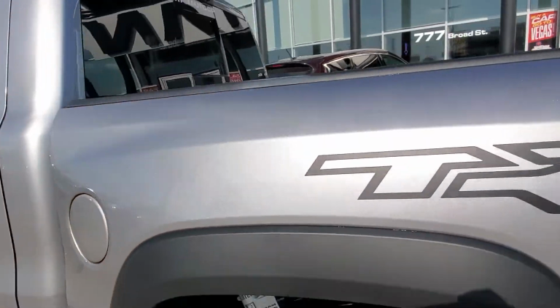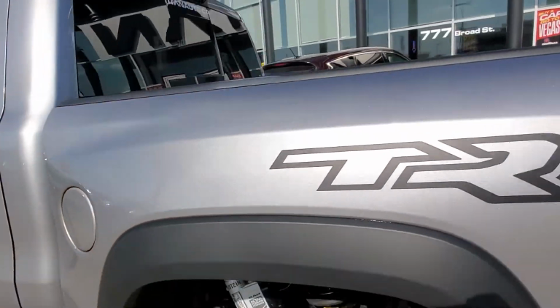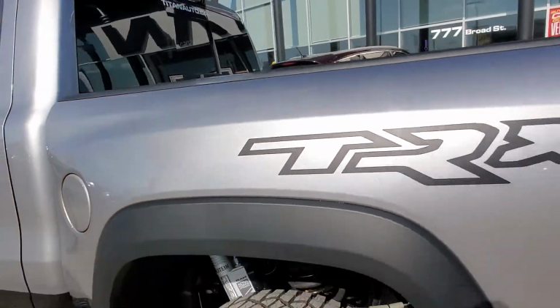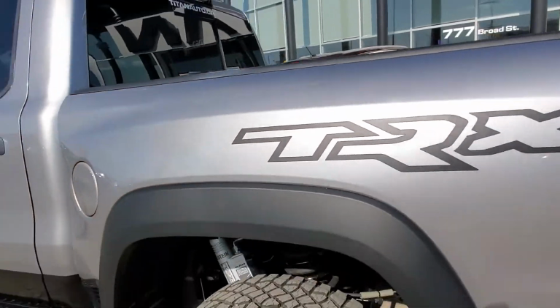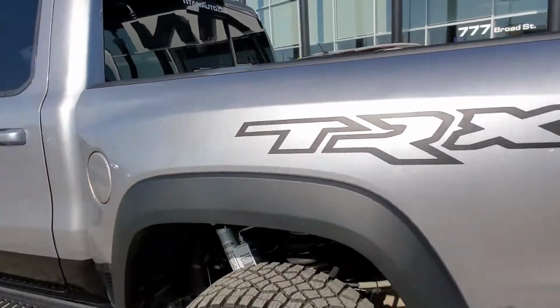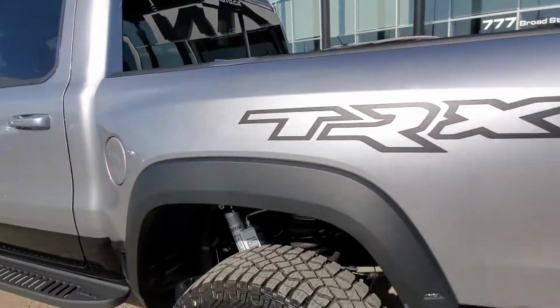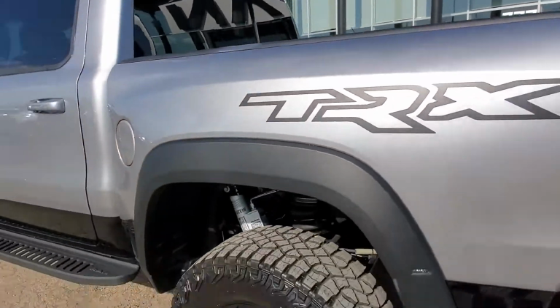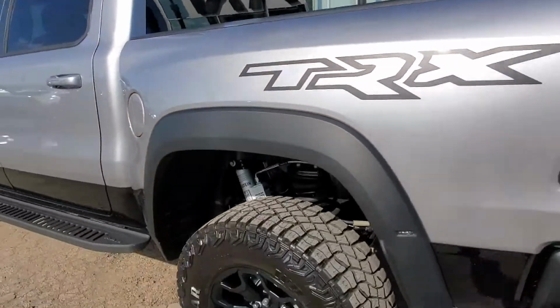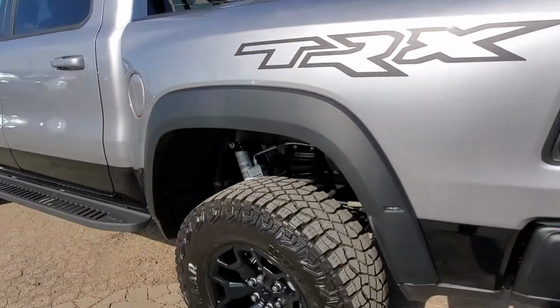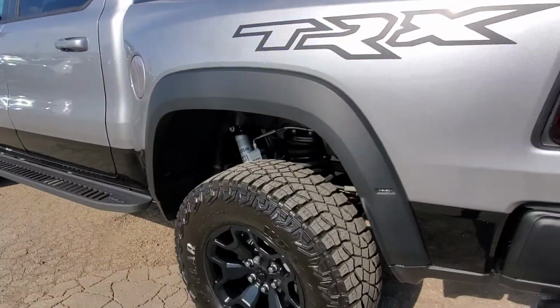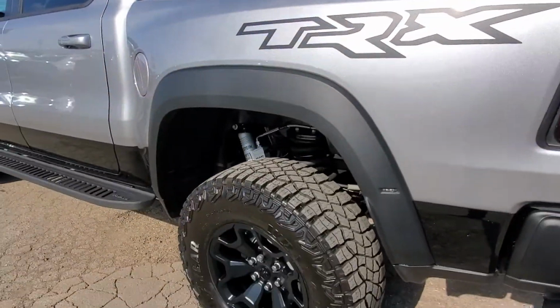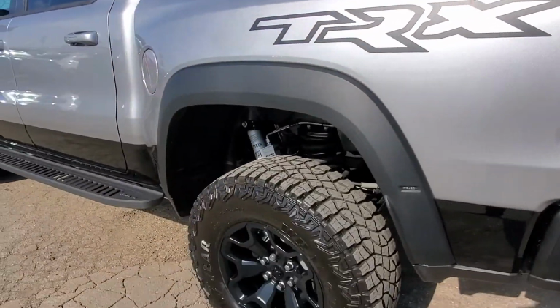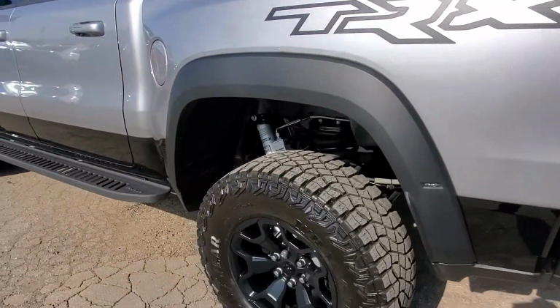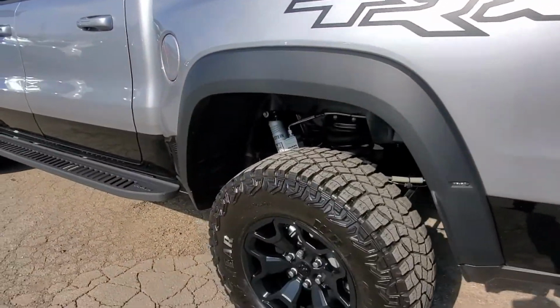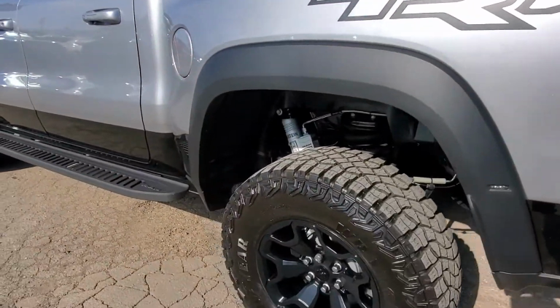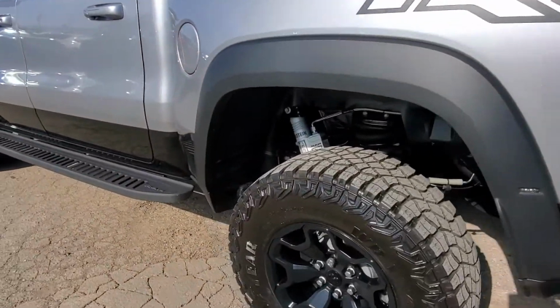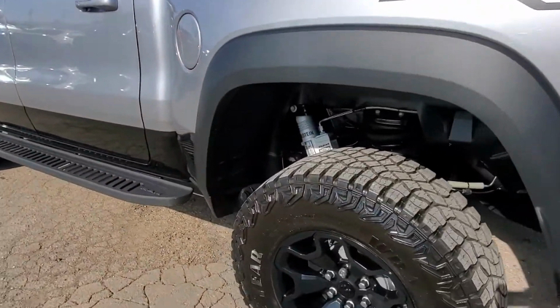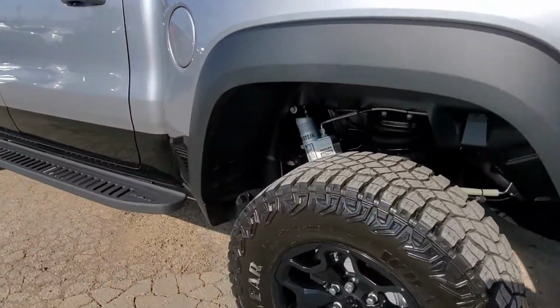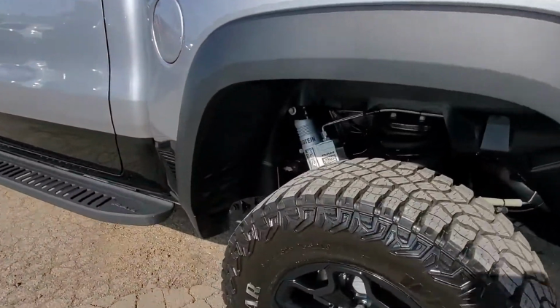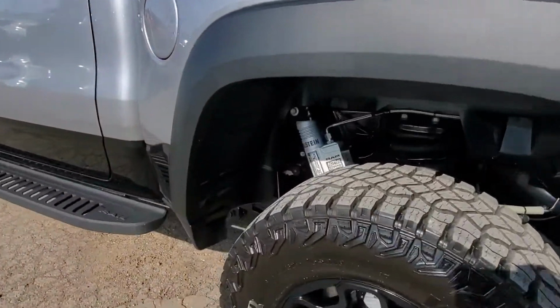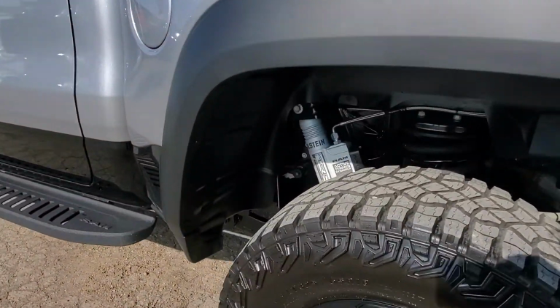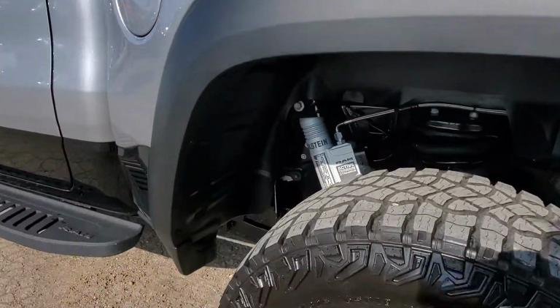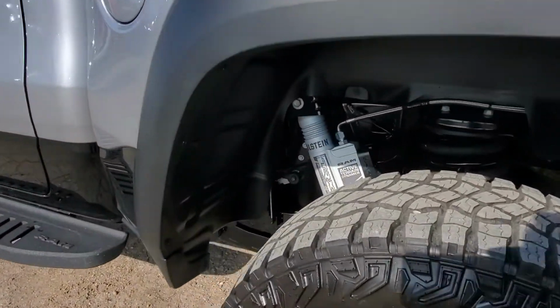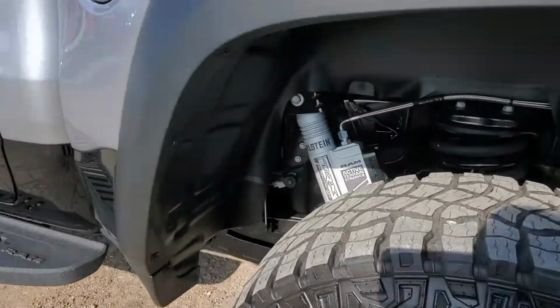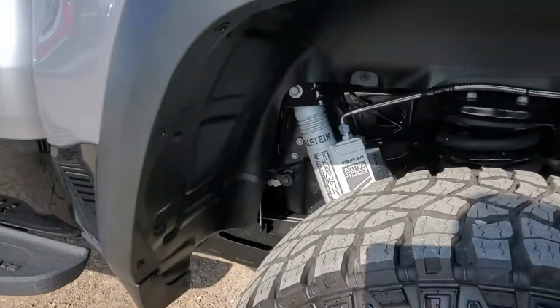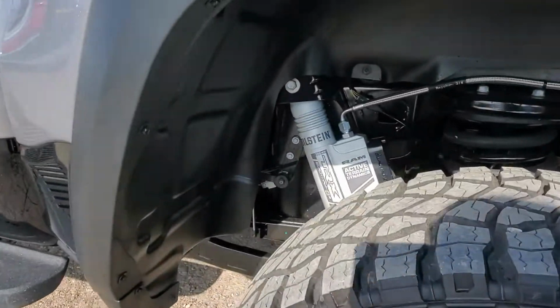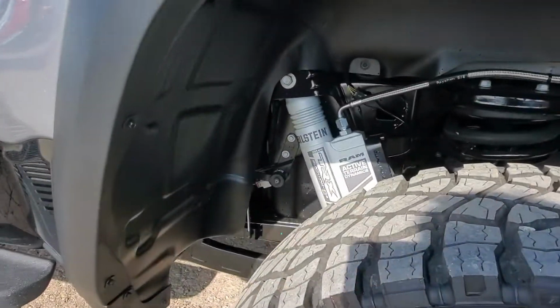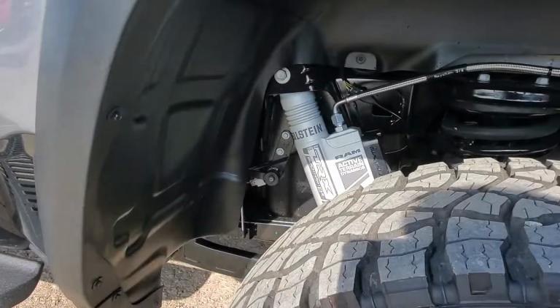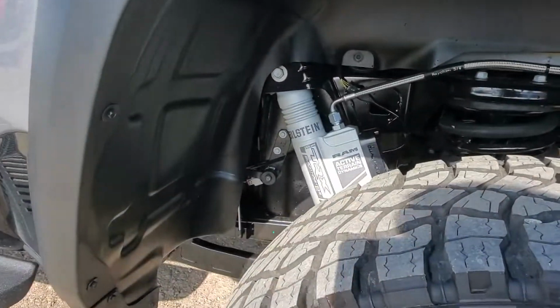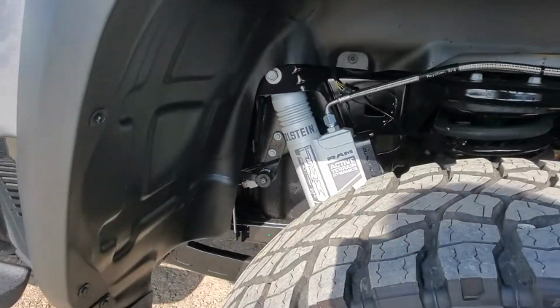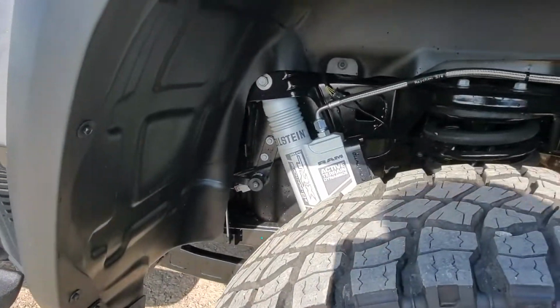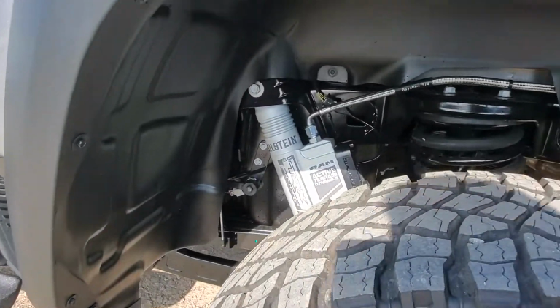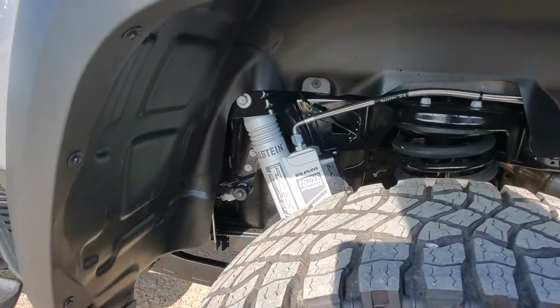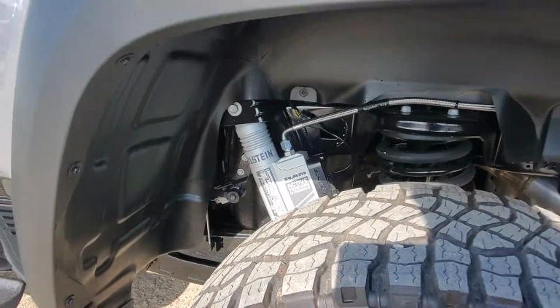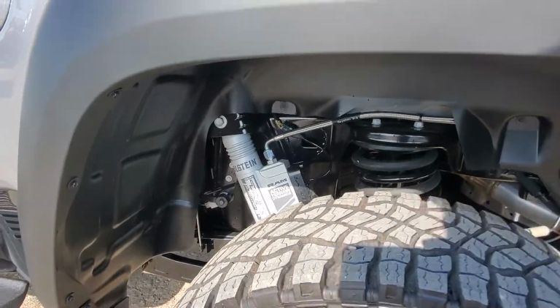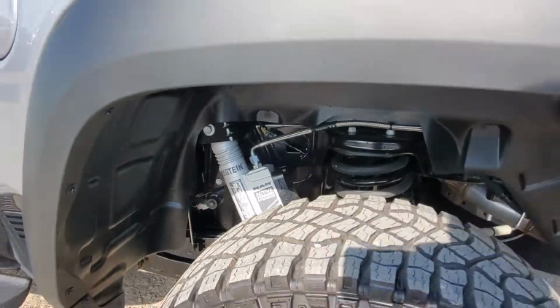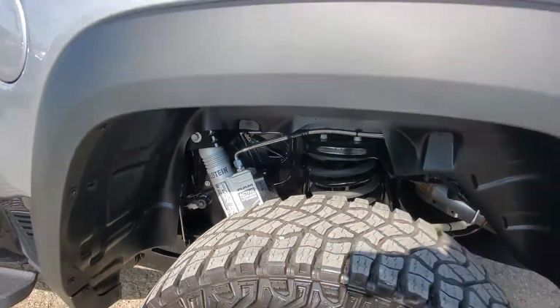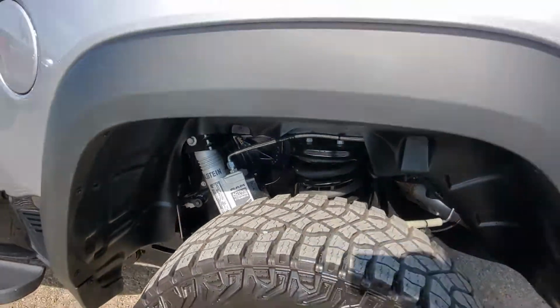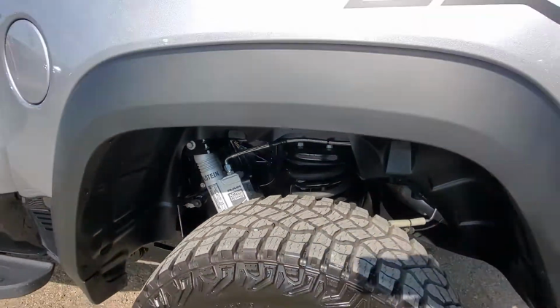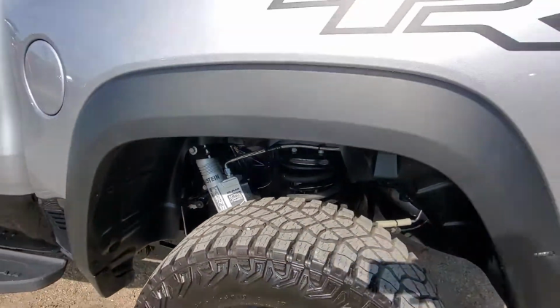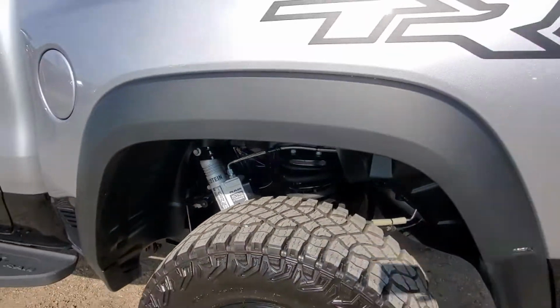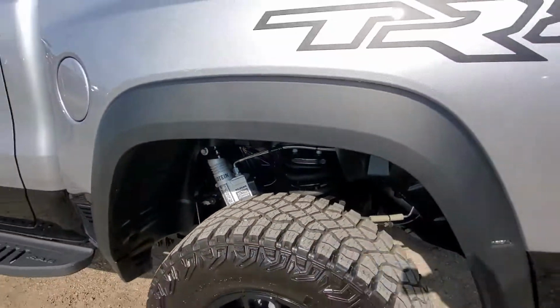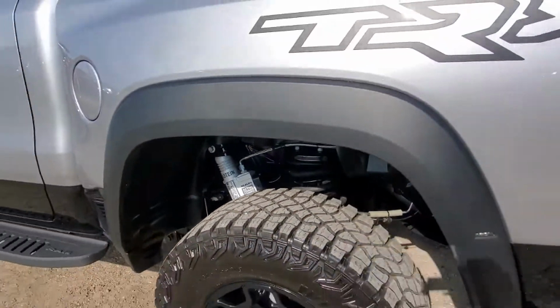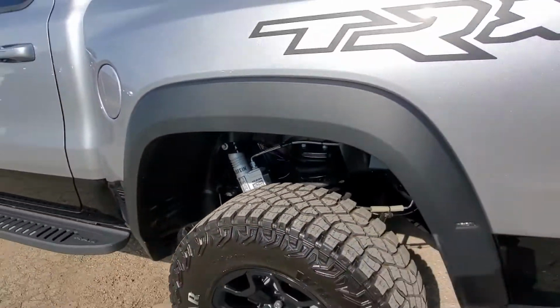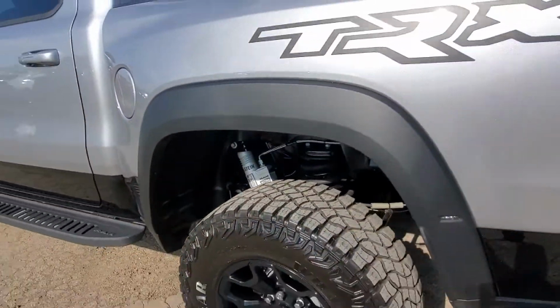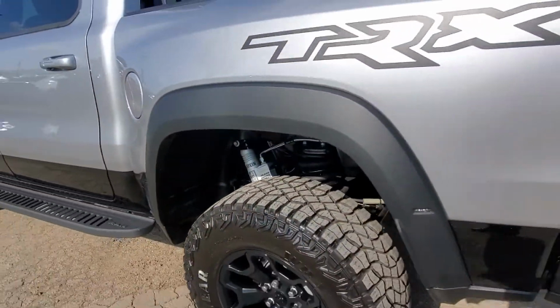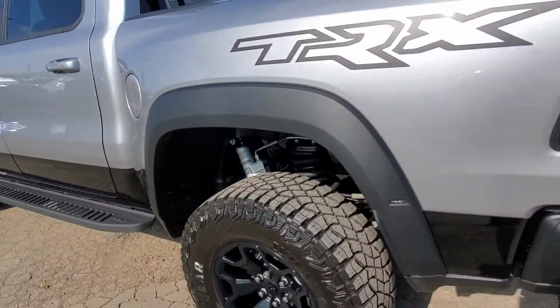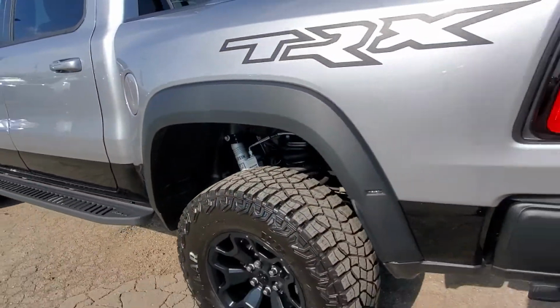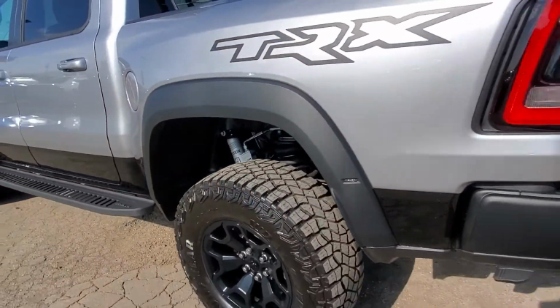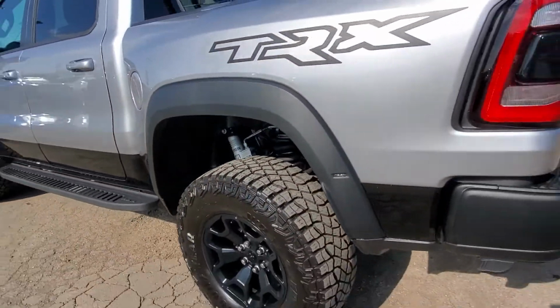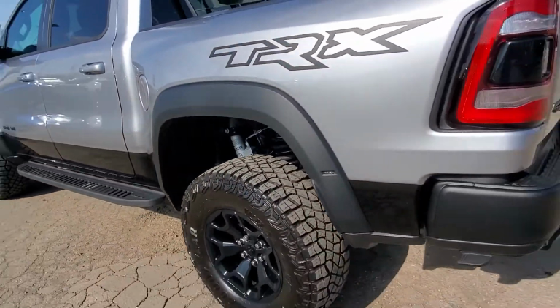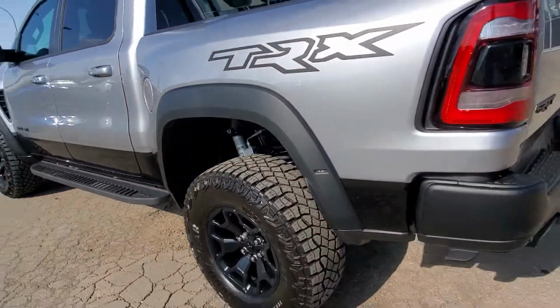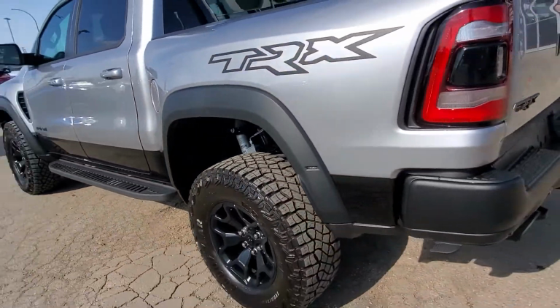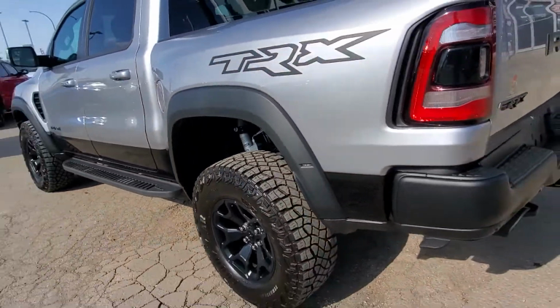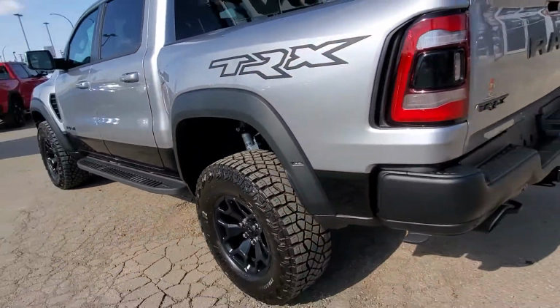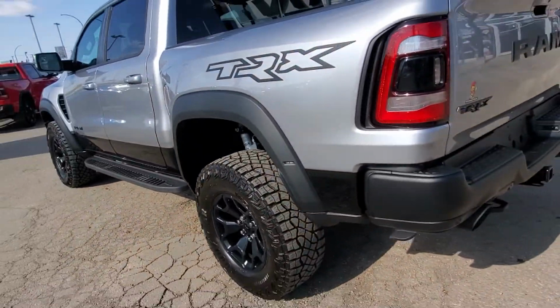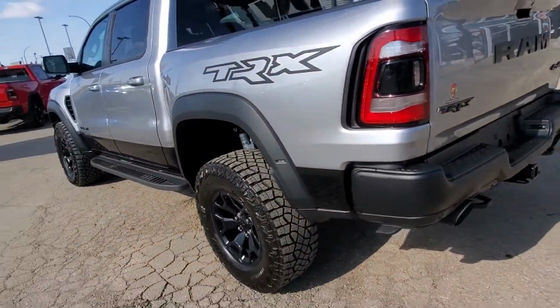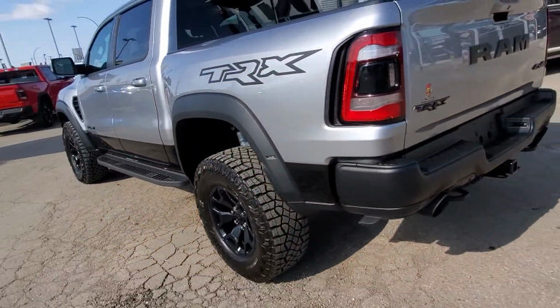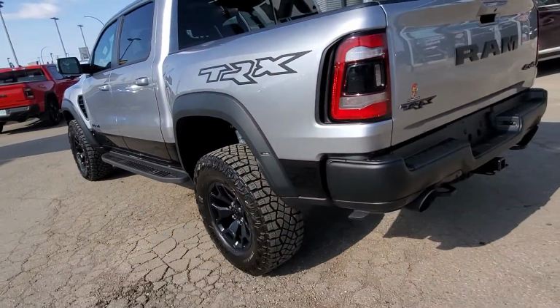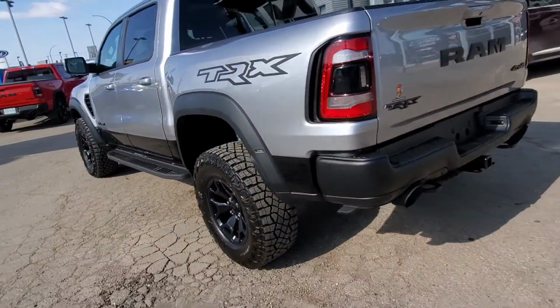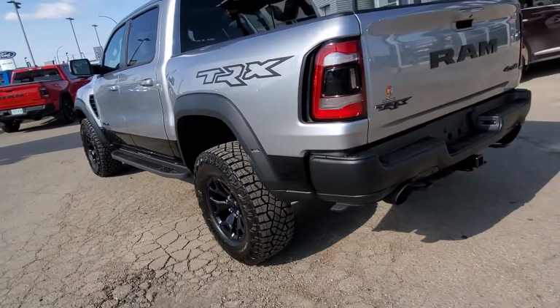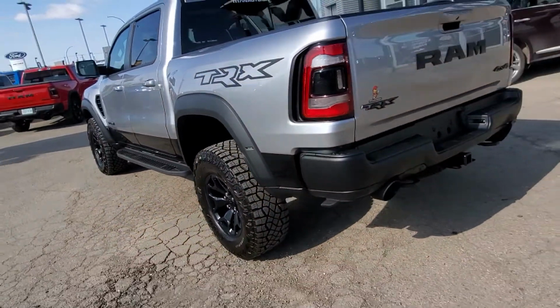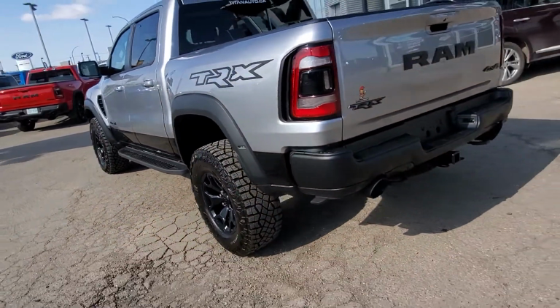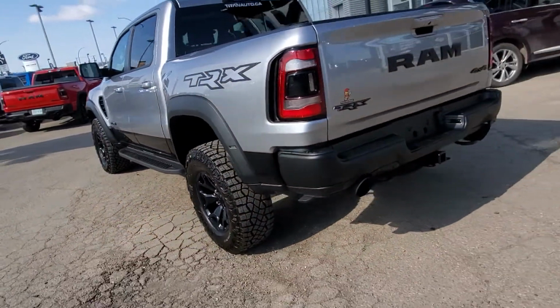You've got cameras everywhere and Bilstein shocks. Whatever you want to put this thing through, it's going to be able to handle it. This thing is a Raptor killer.